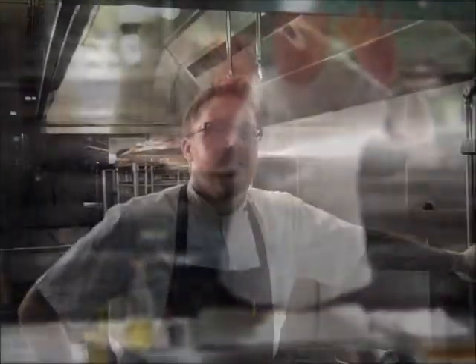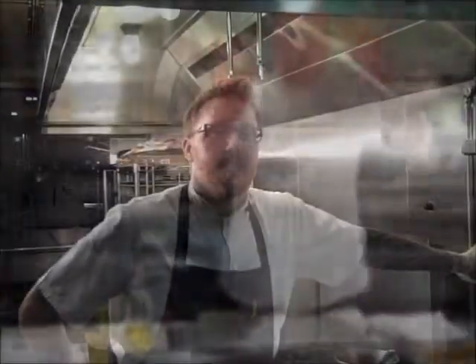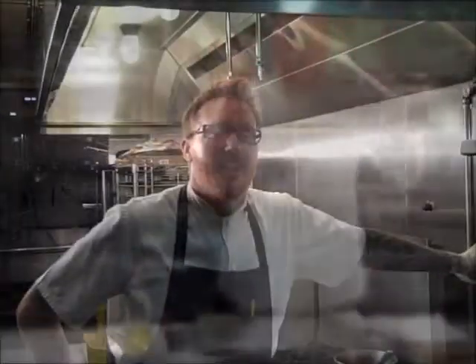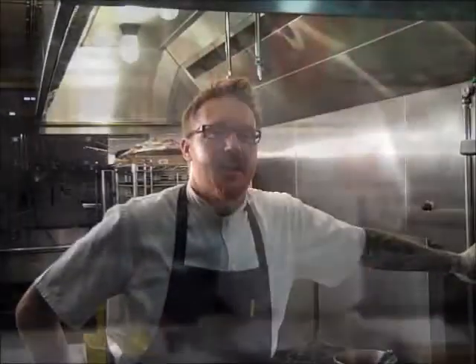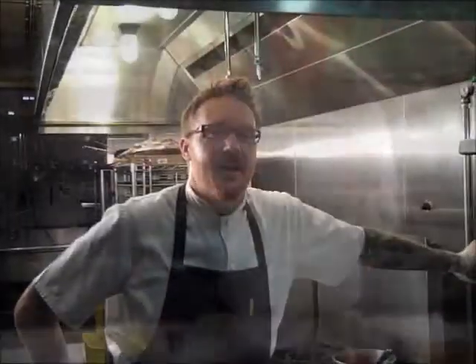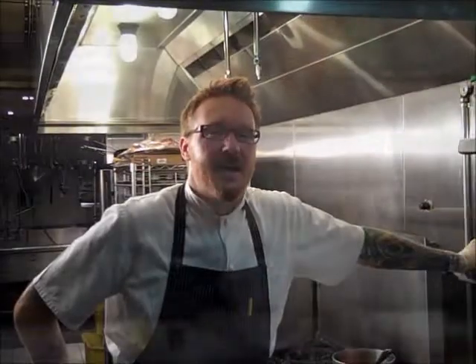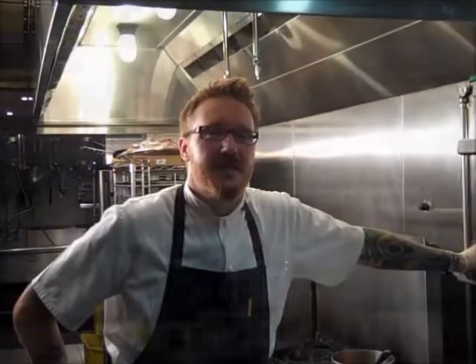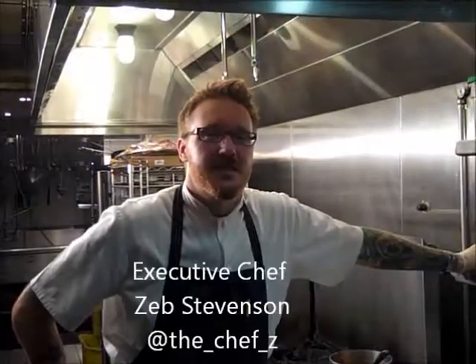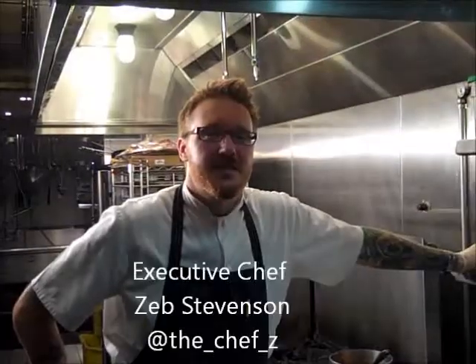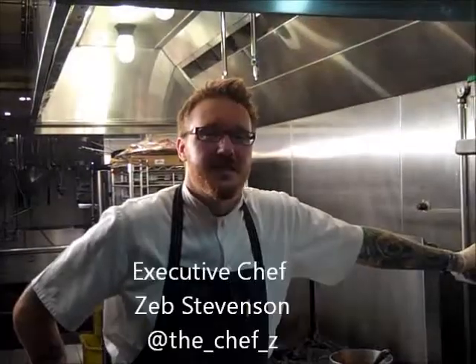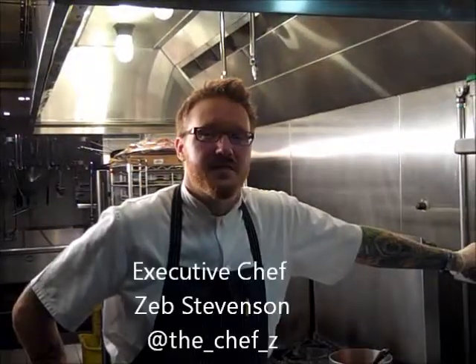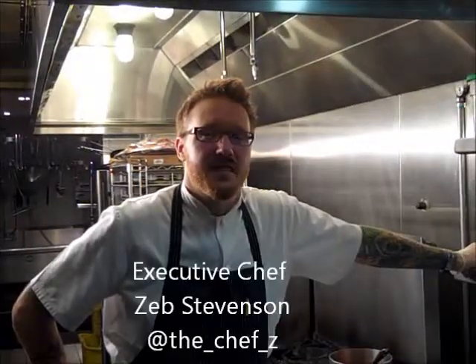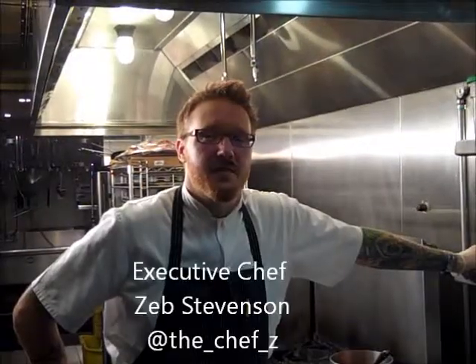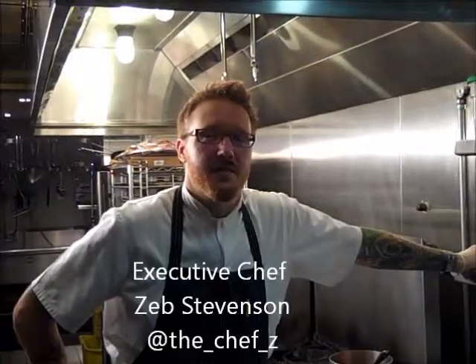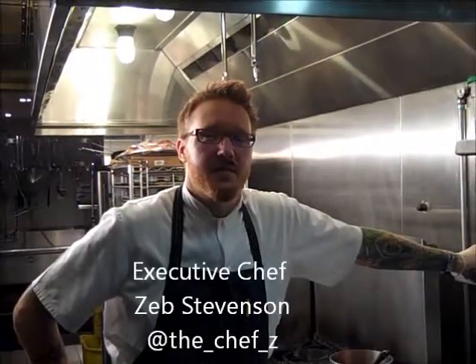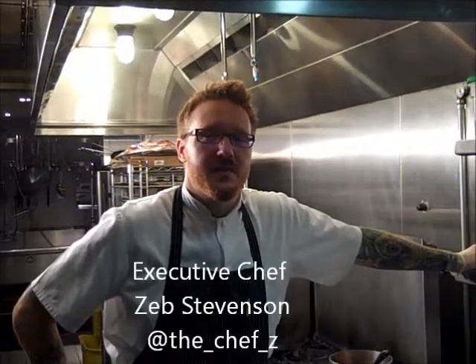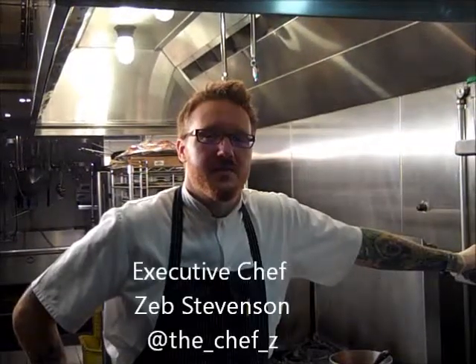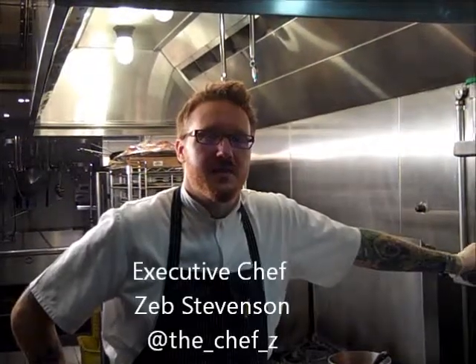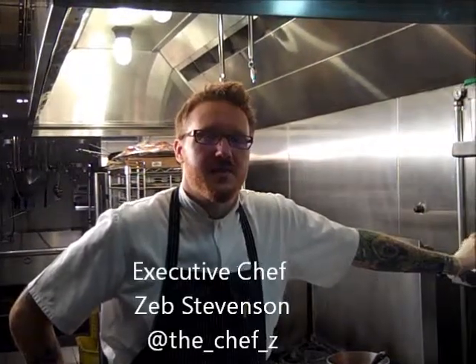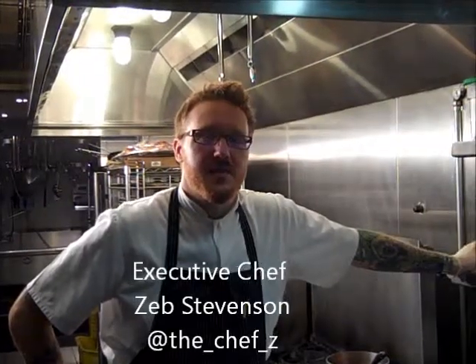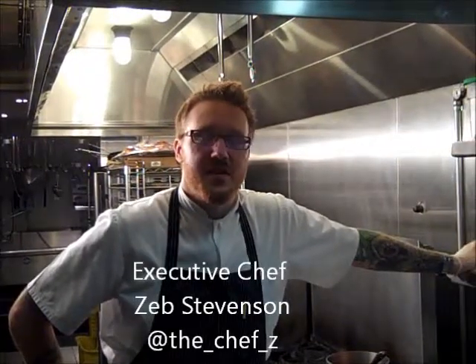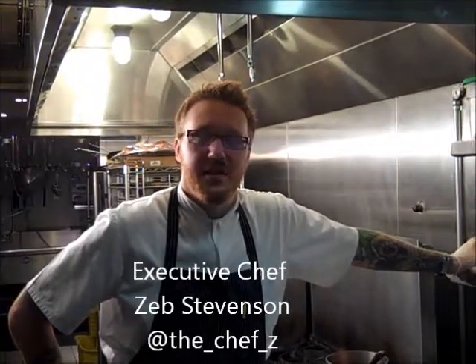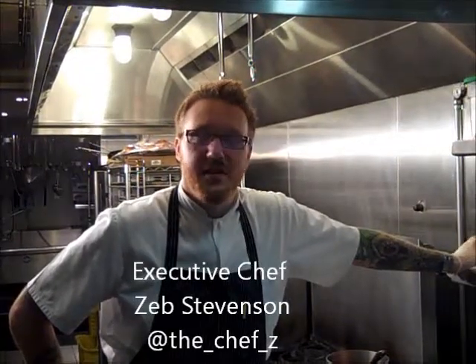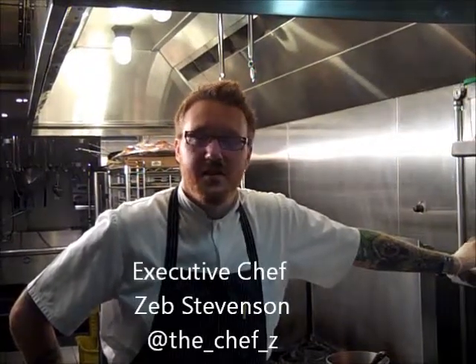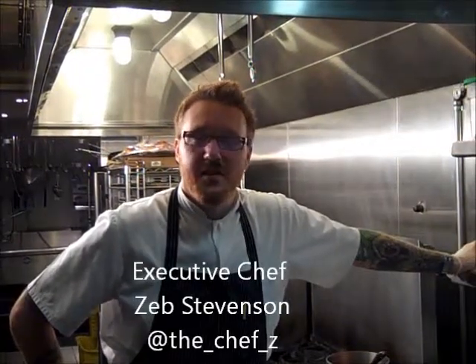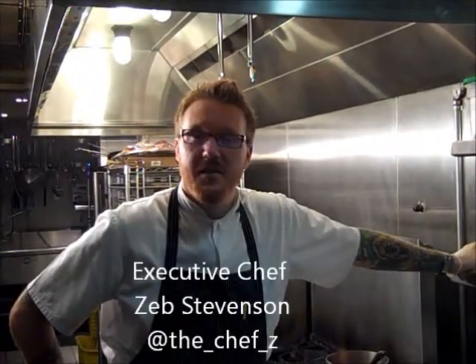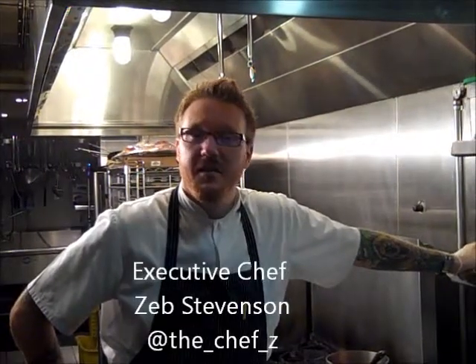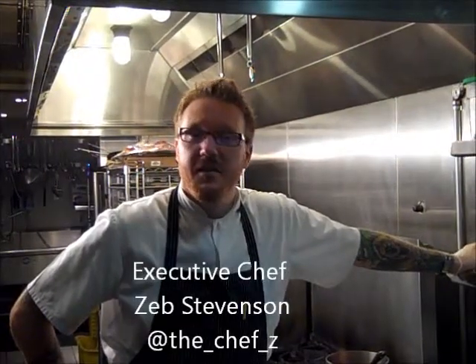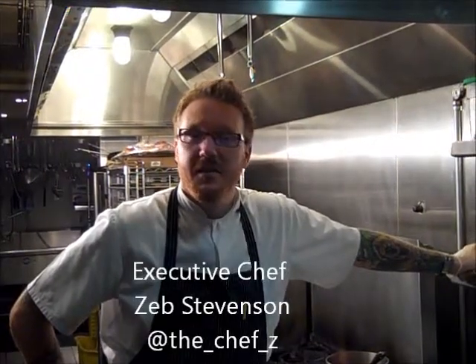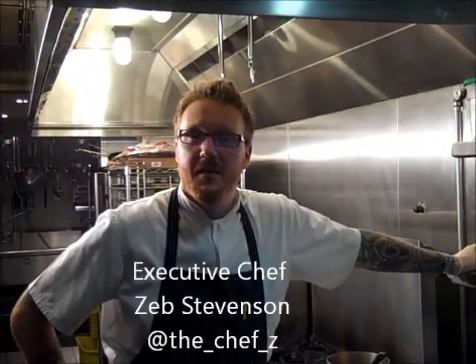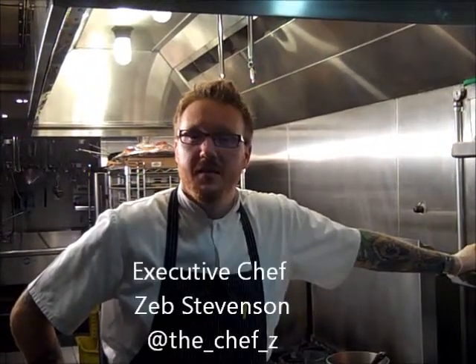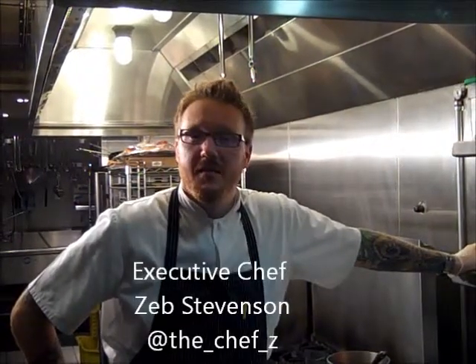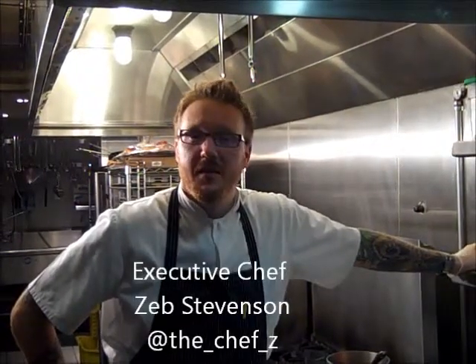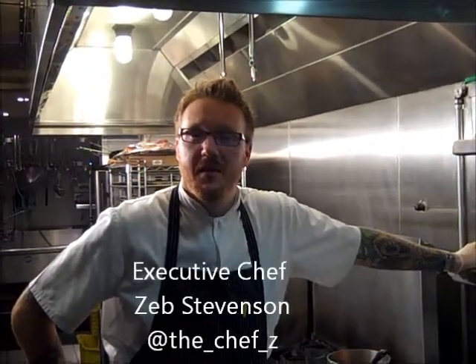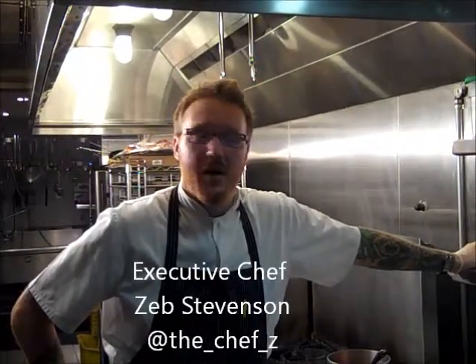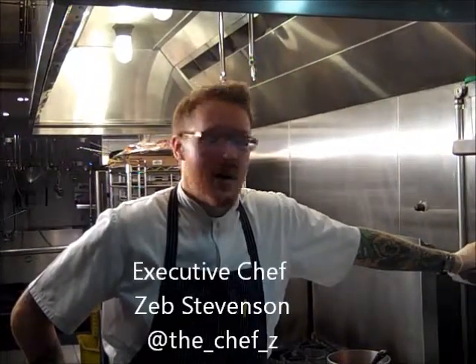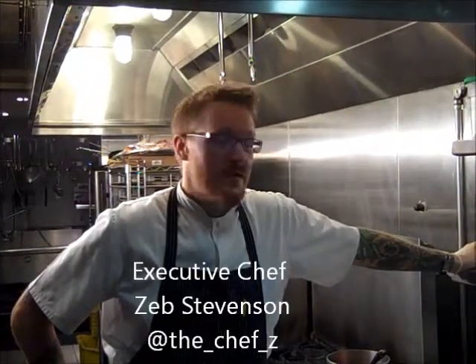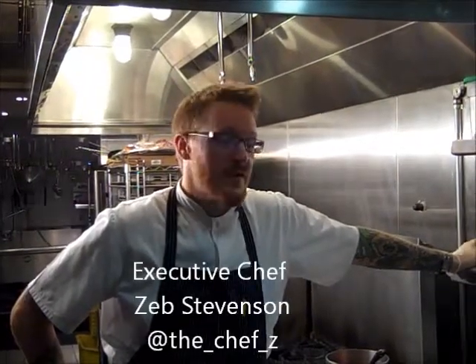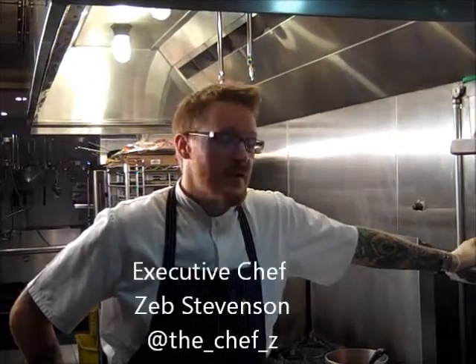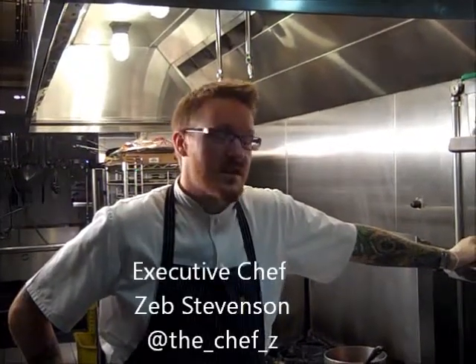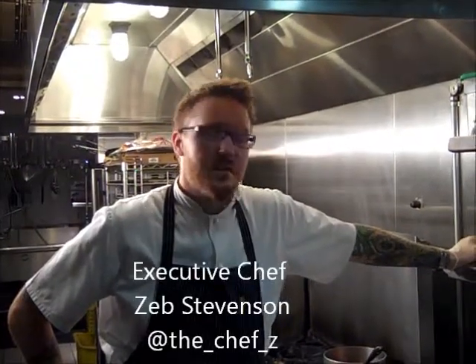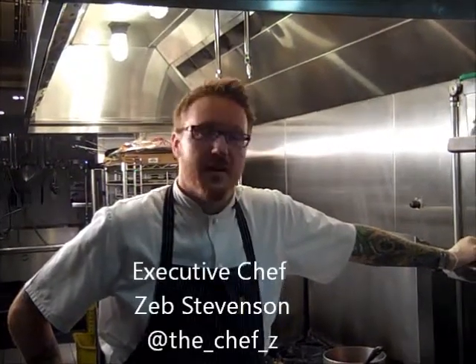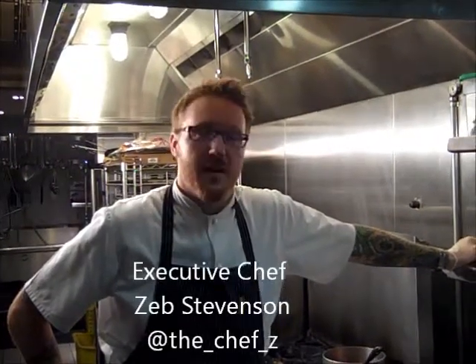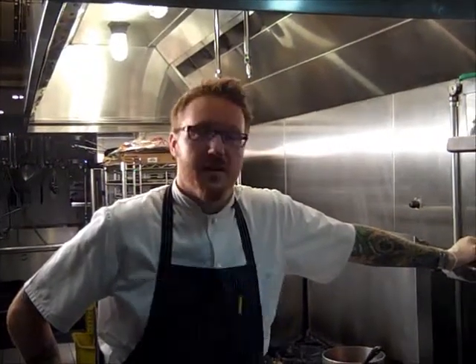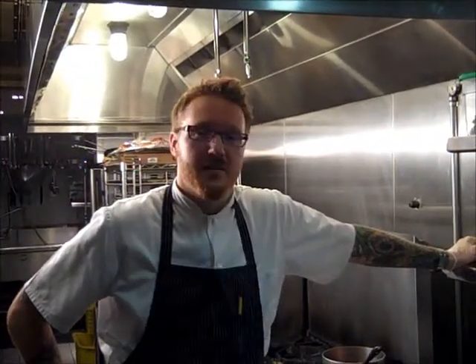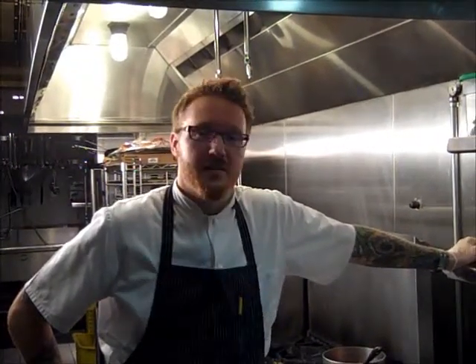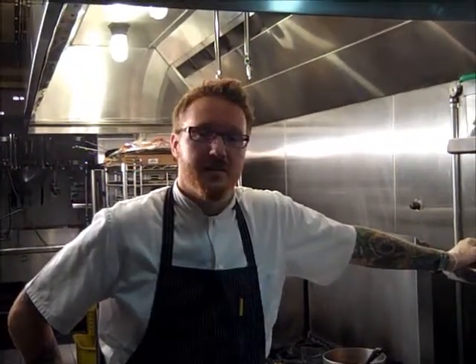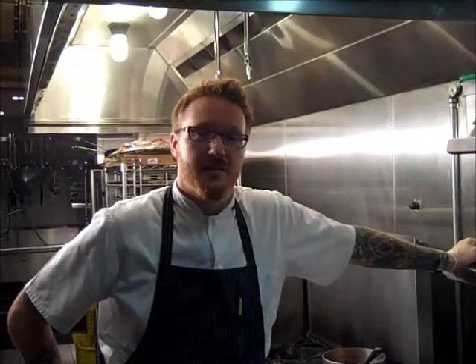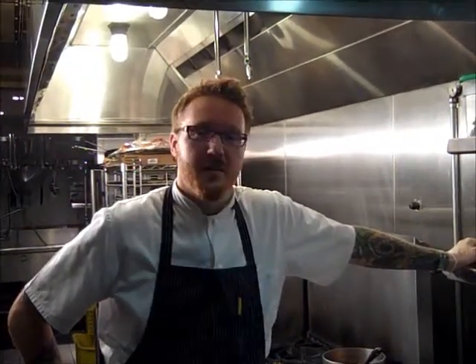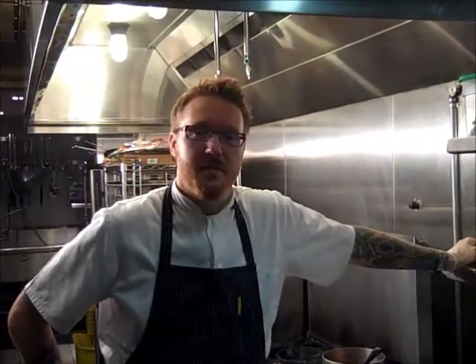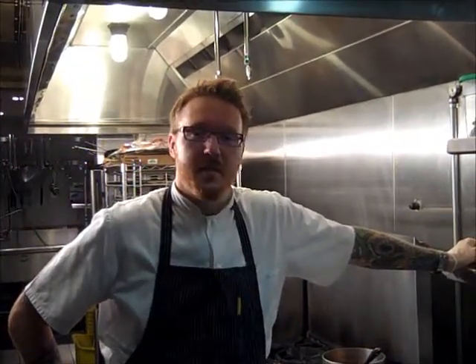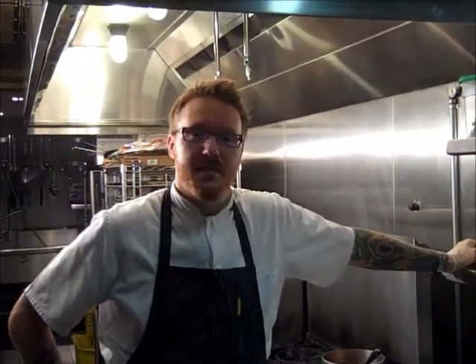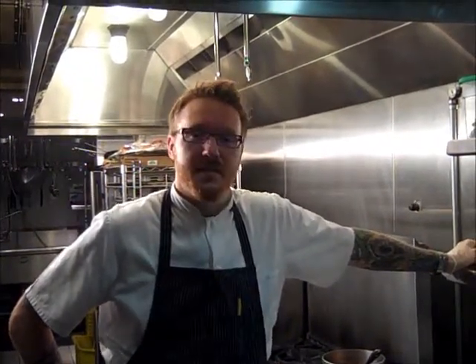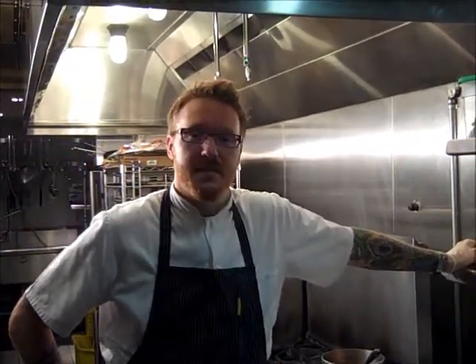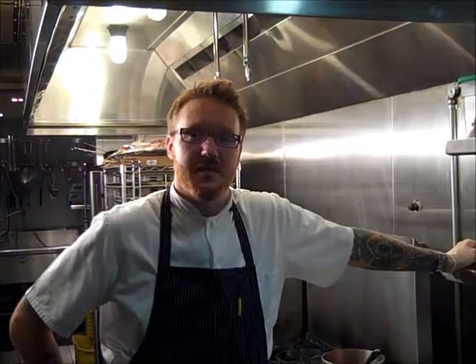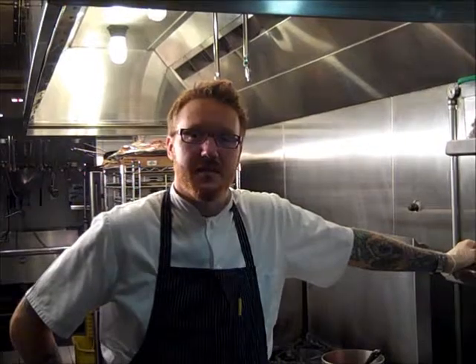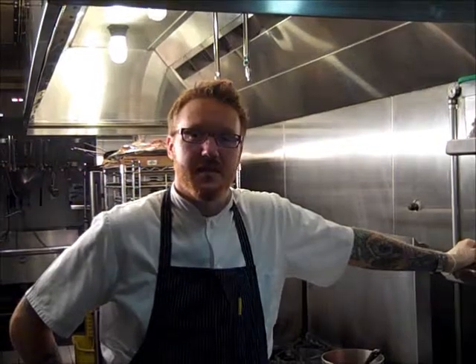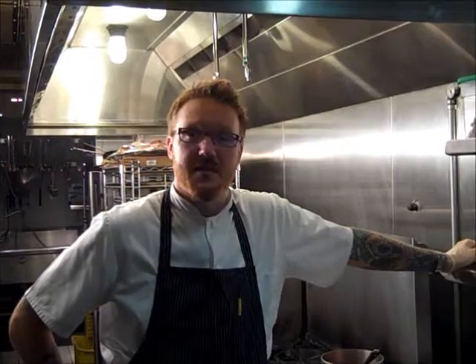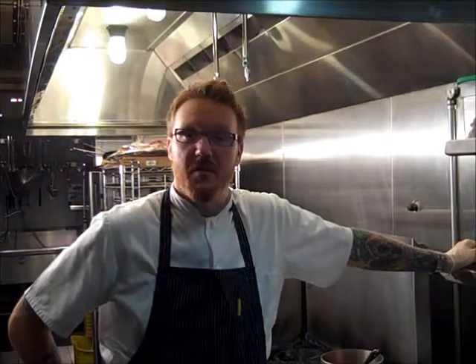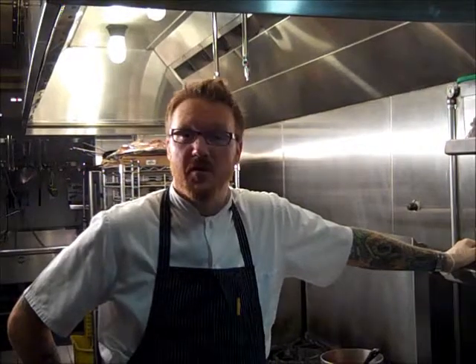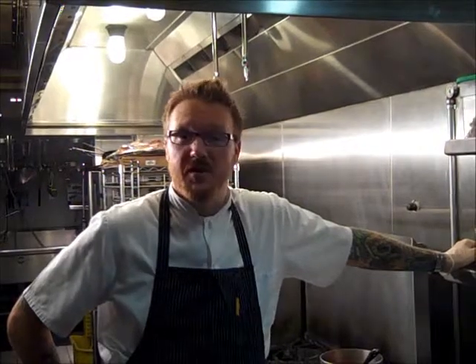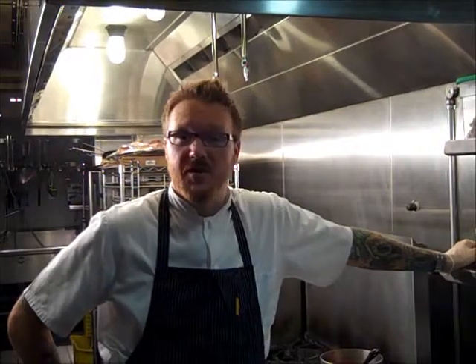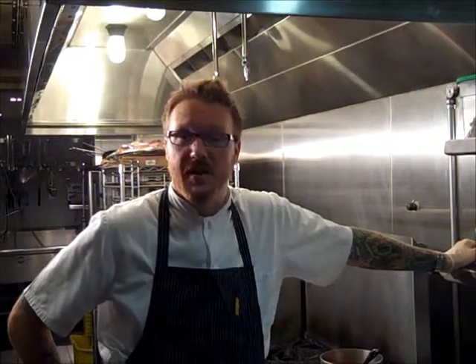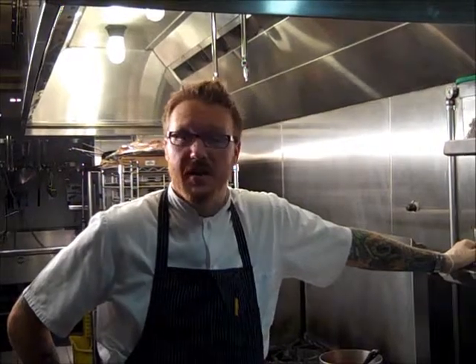Hey gang, Chef Z from Livingston Restaurant here. We're going to finish up our three-part series on smoking chicken.